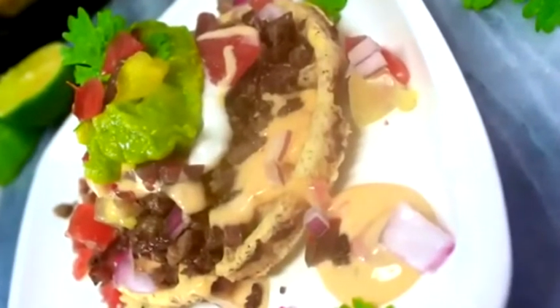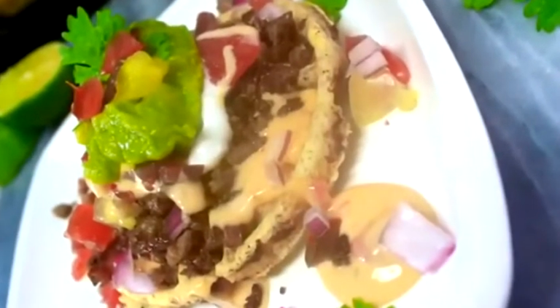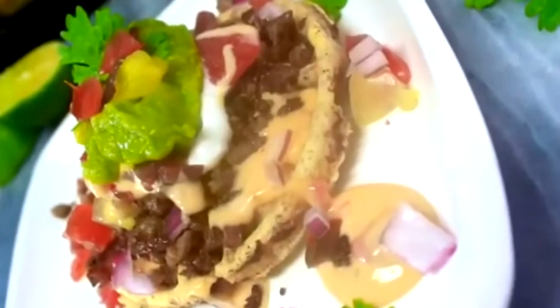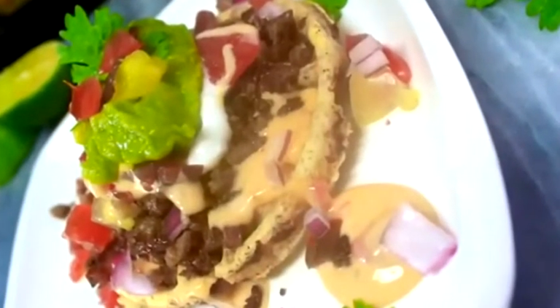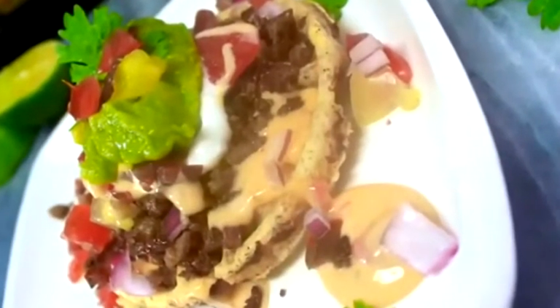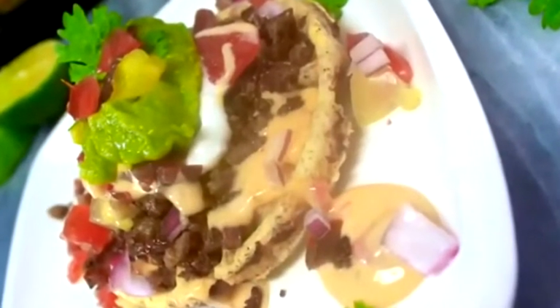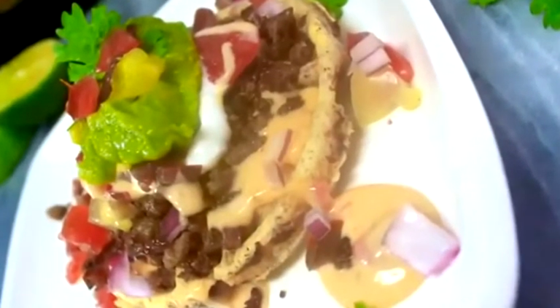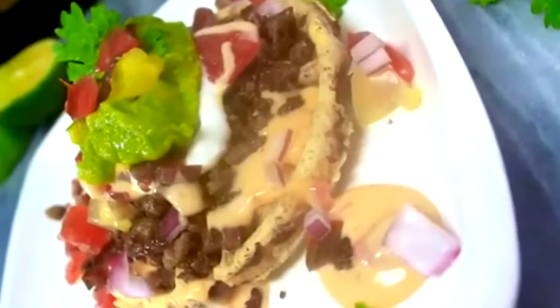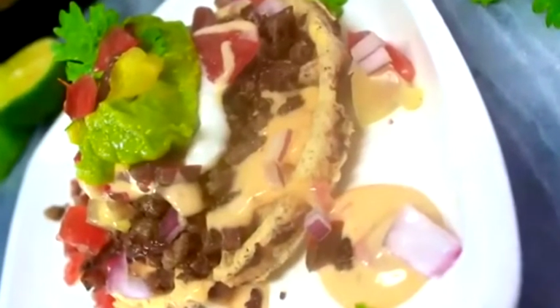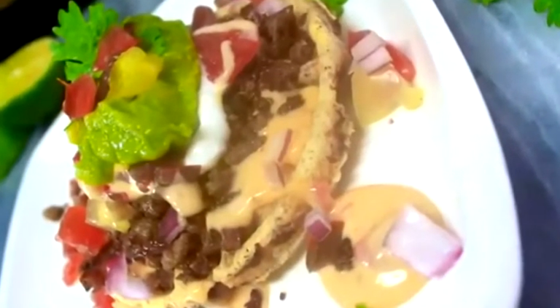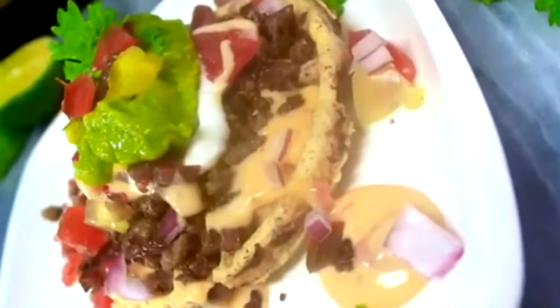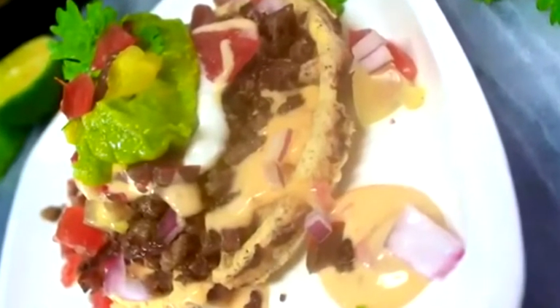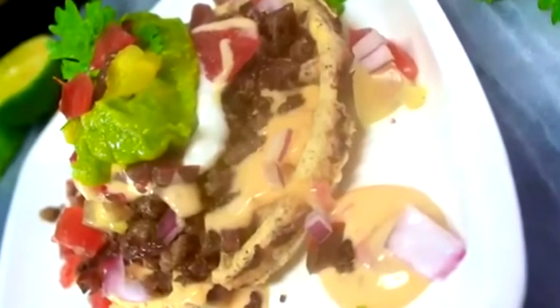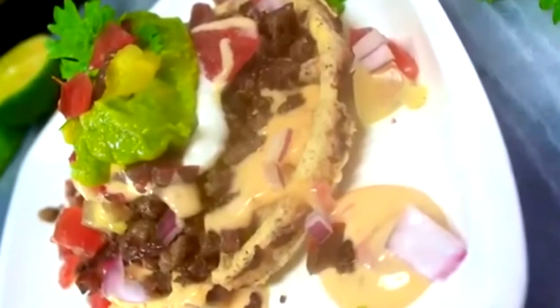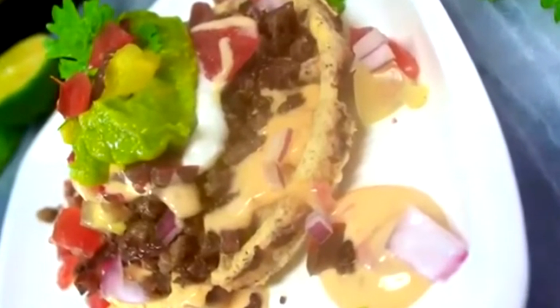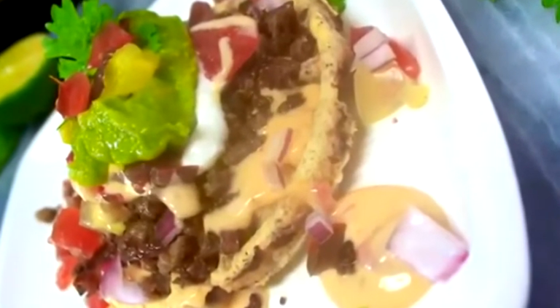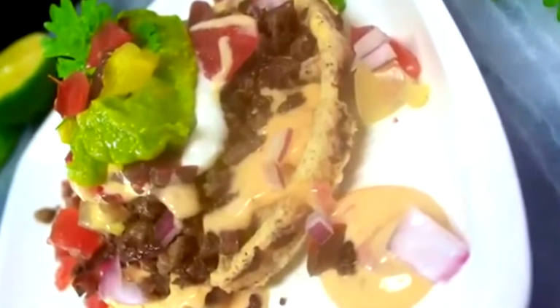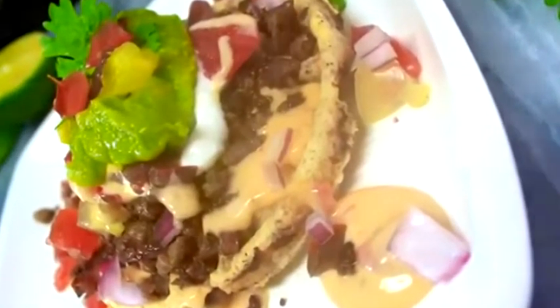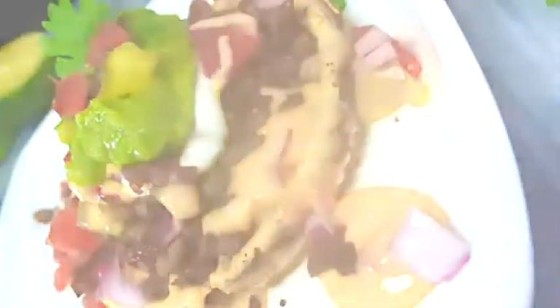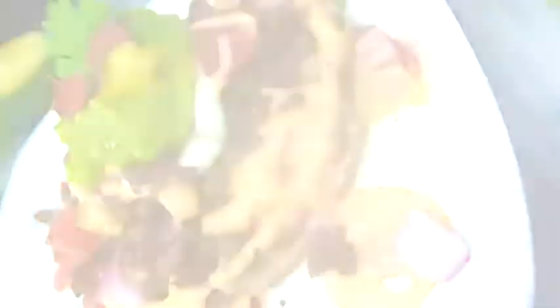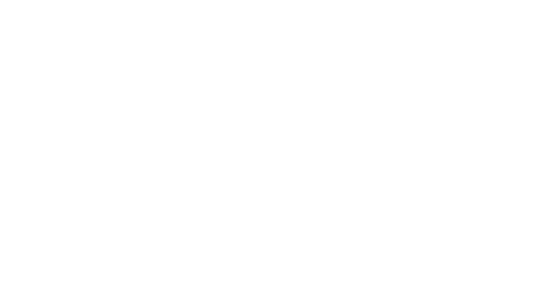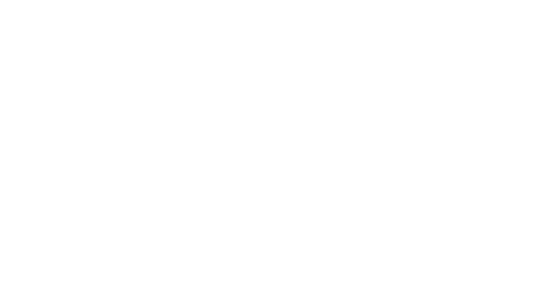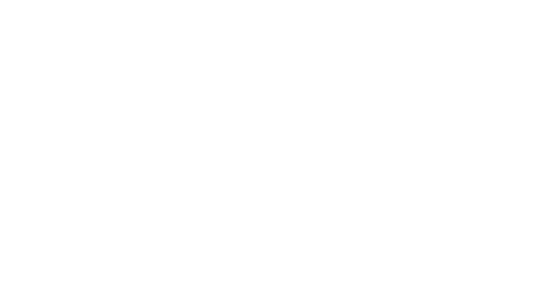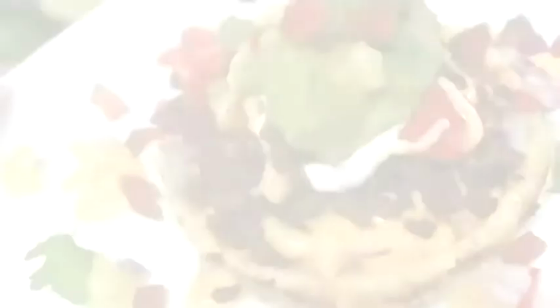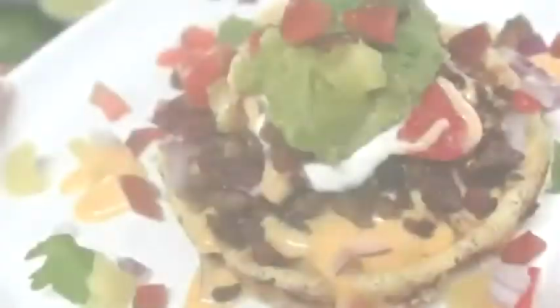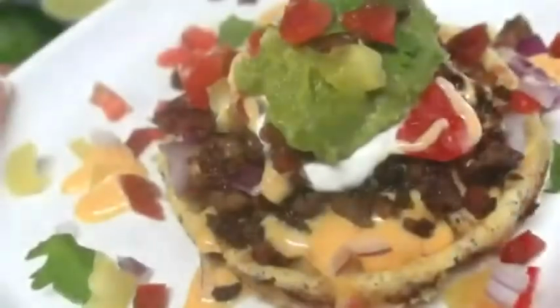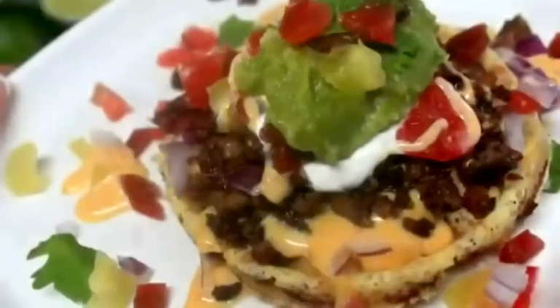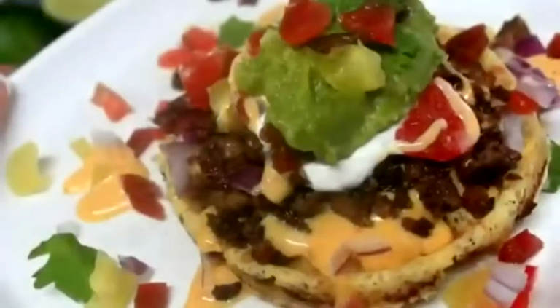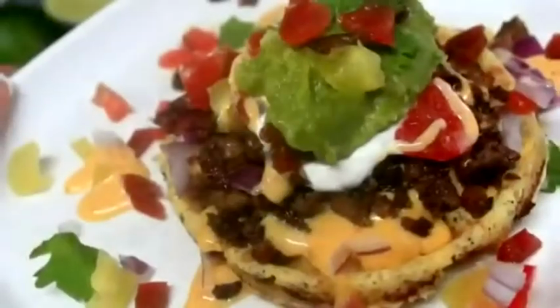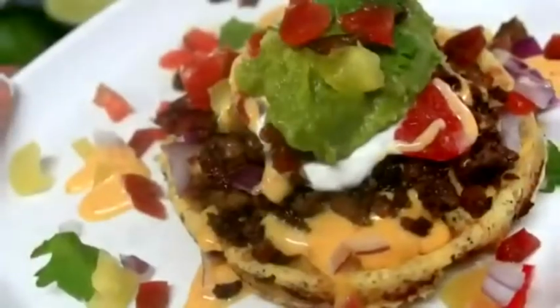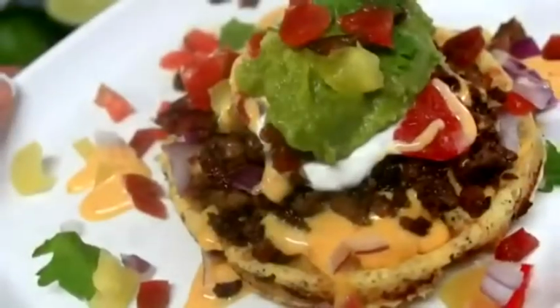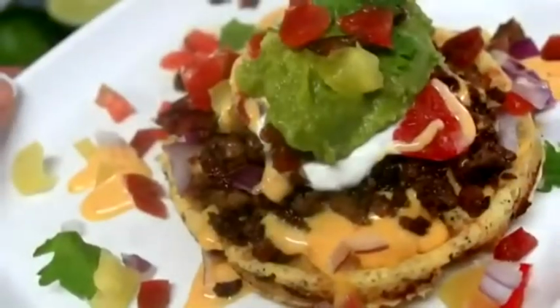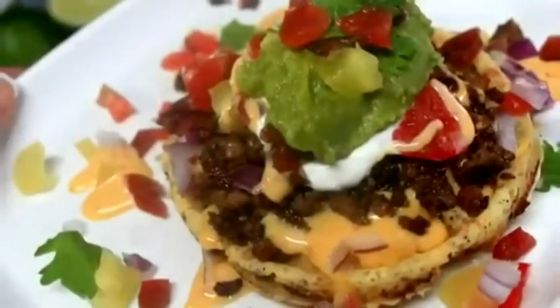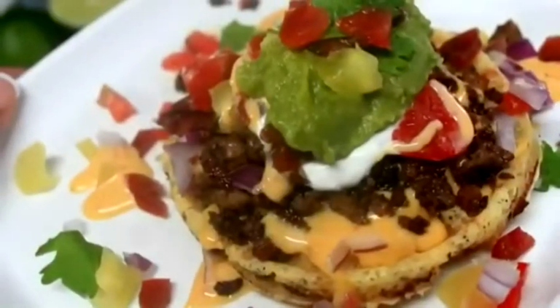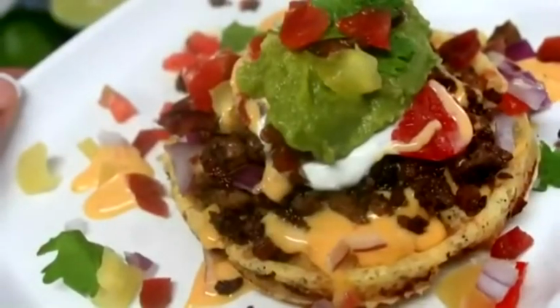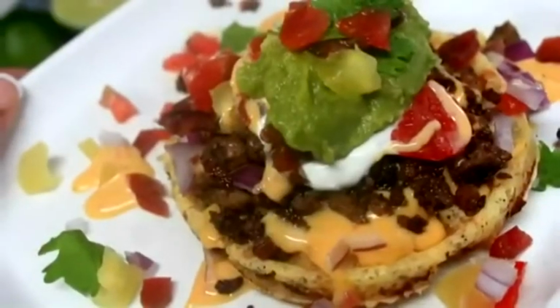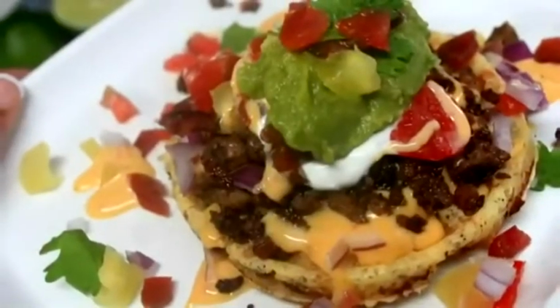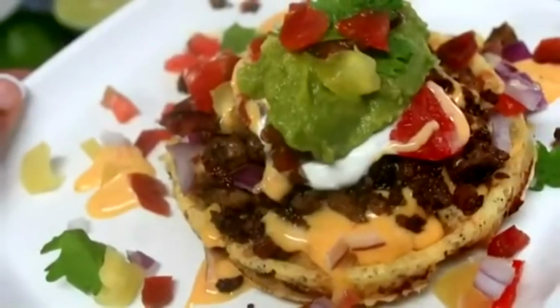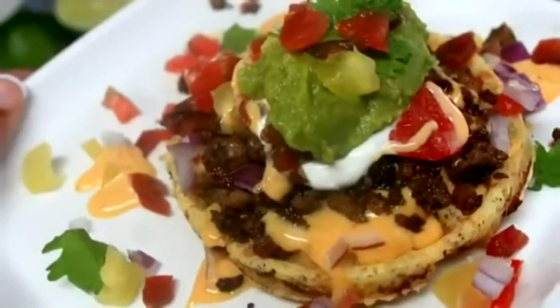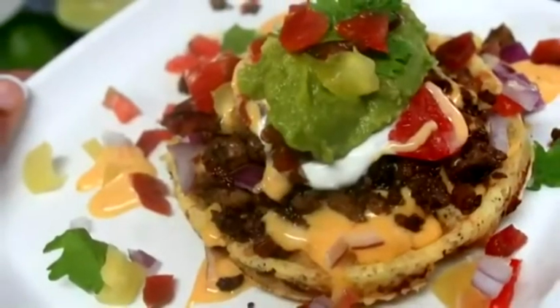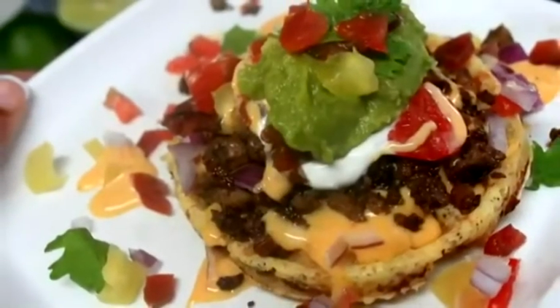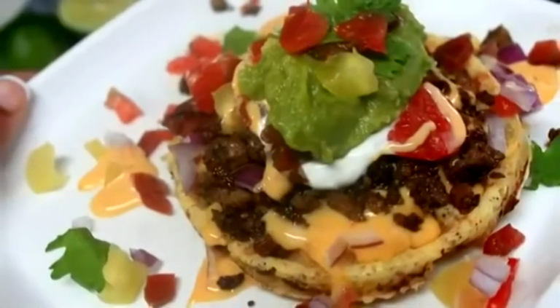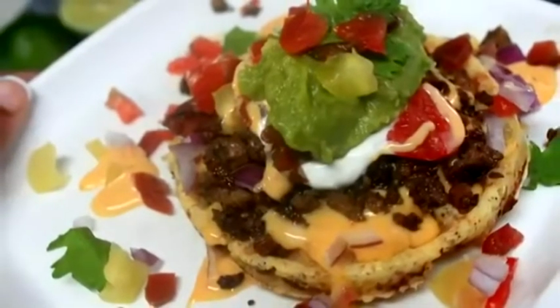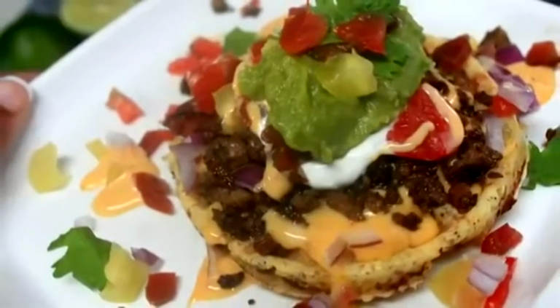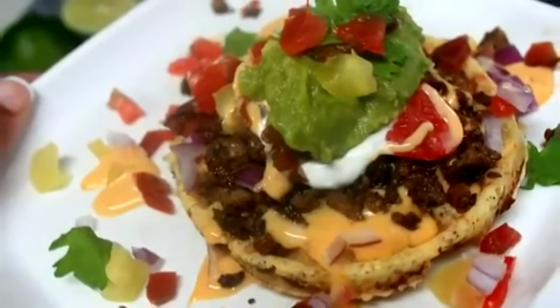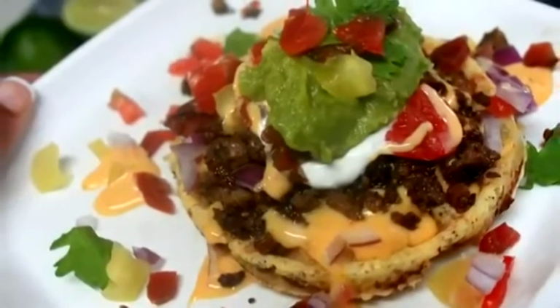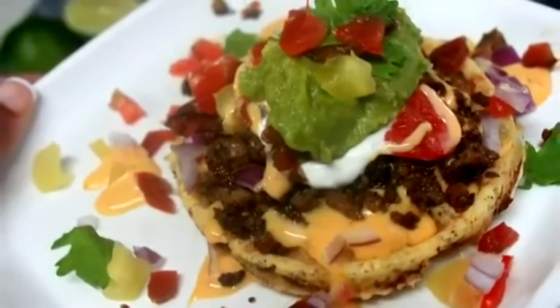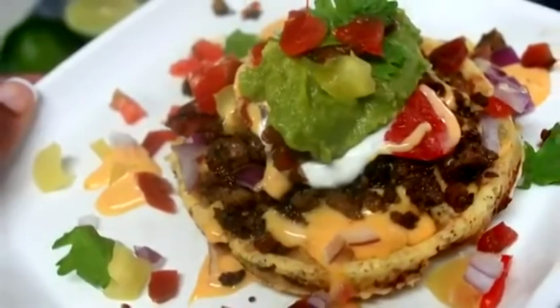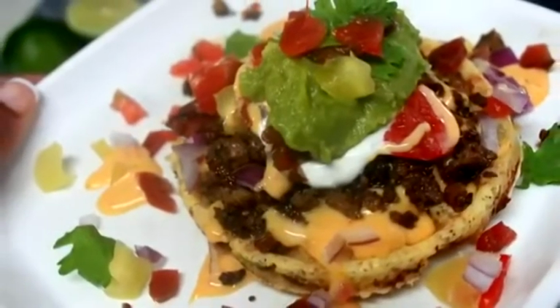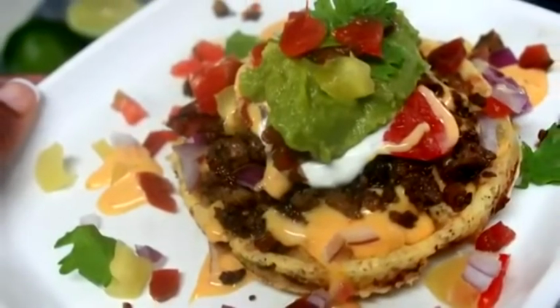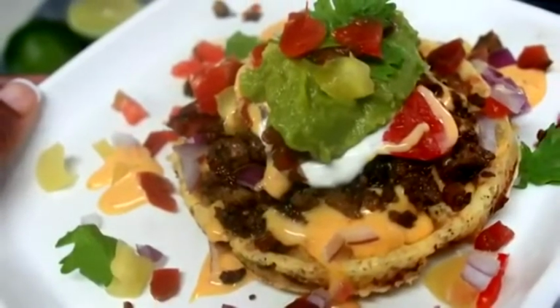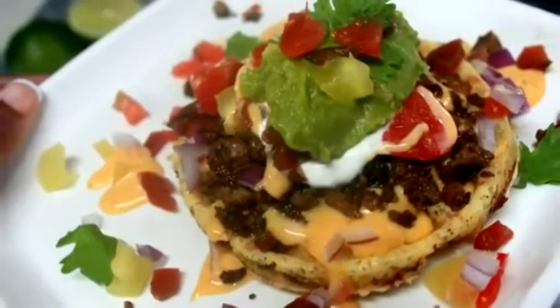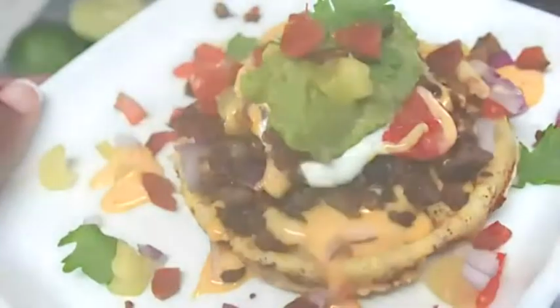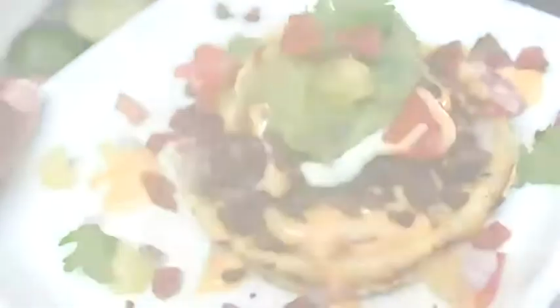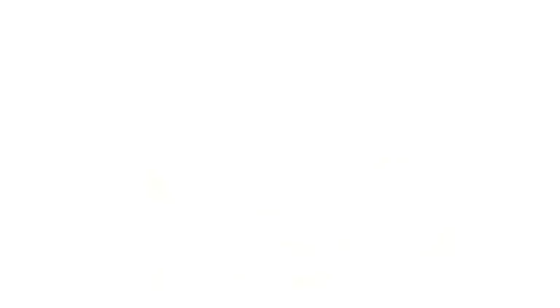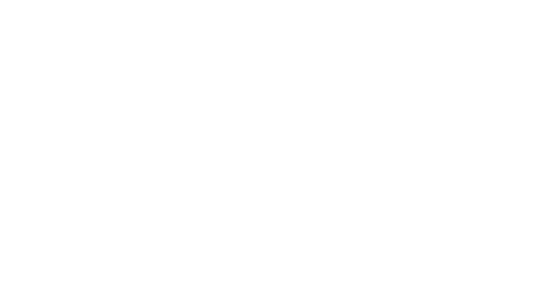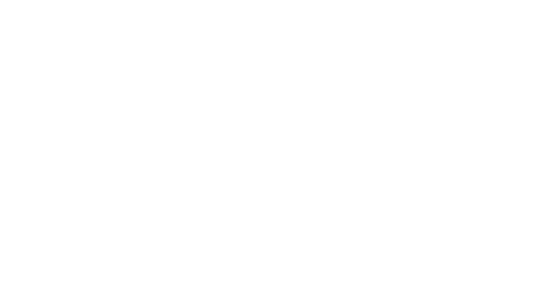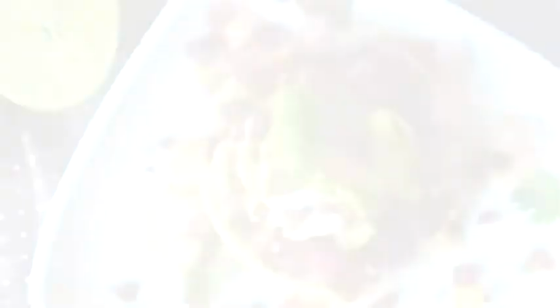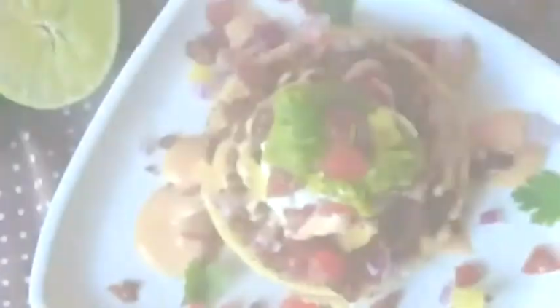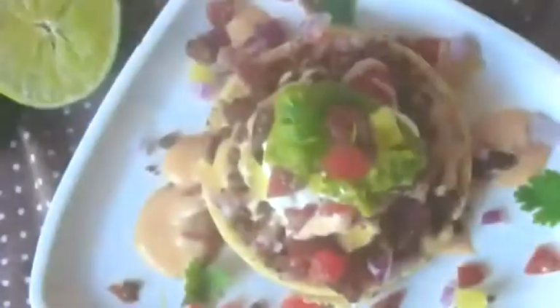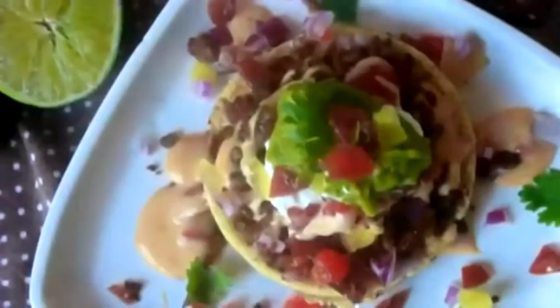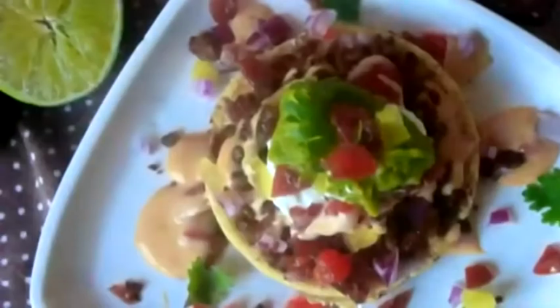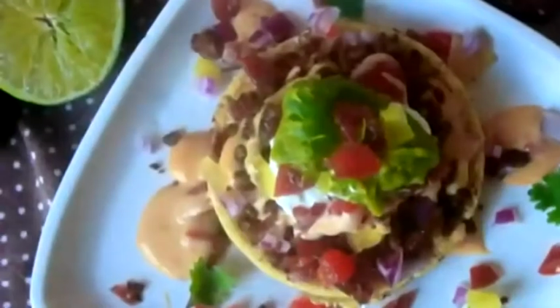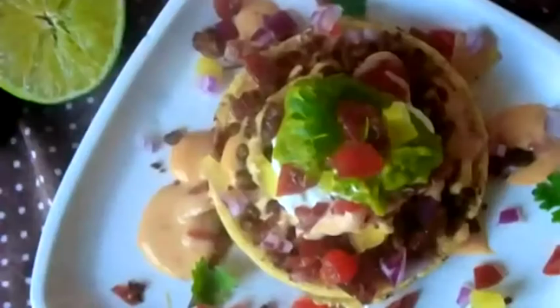I really enjoyed making this tutorial for you guys about as much as I enjoyed eating the dish, because it's so good. I hope you make it too and love it.